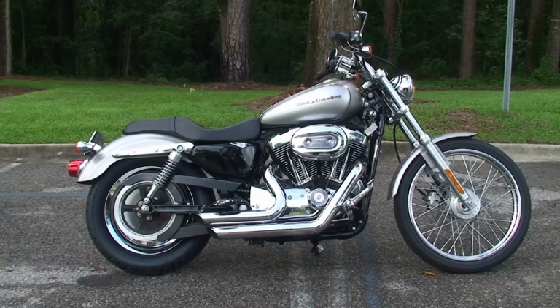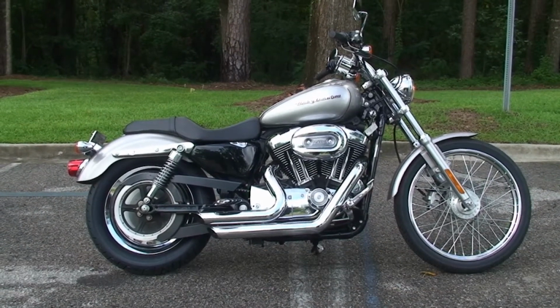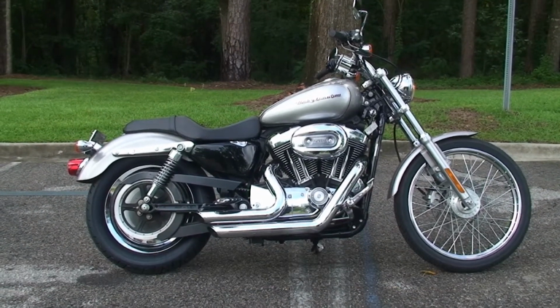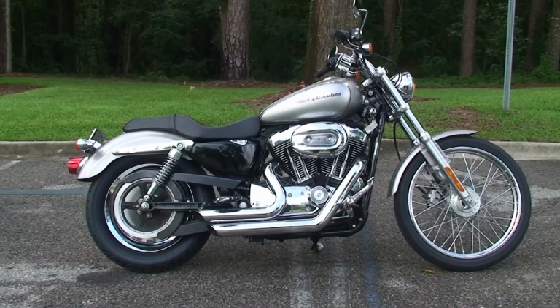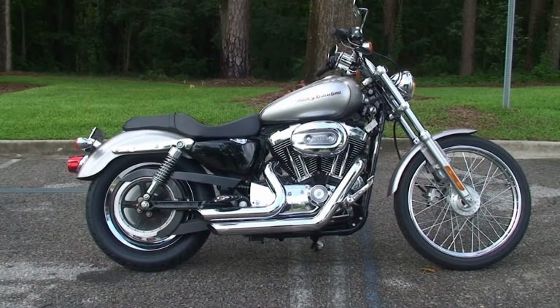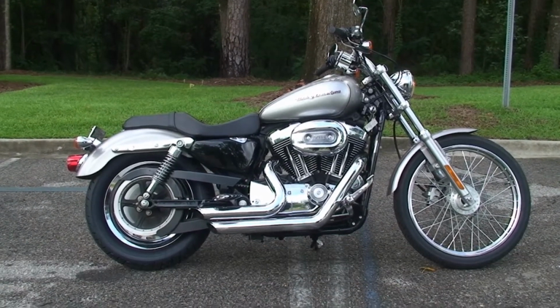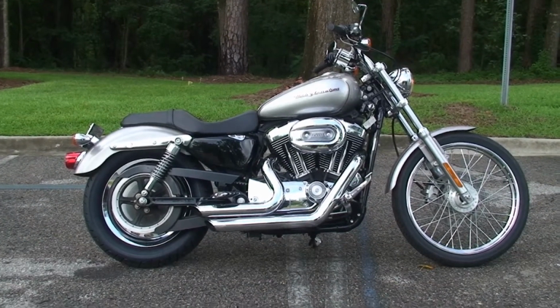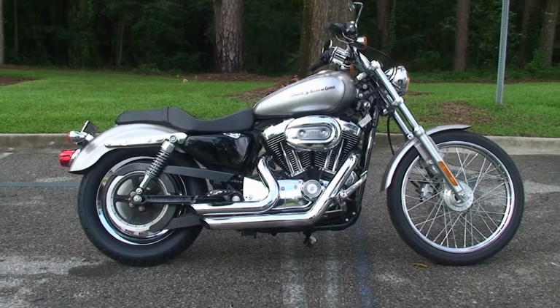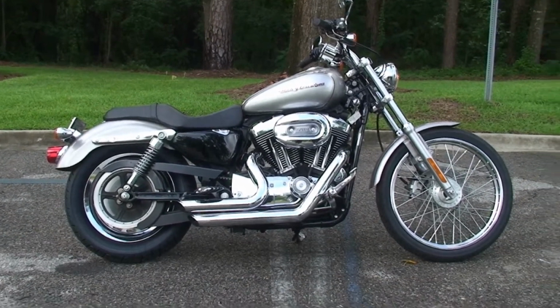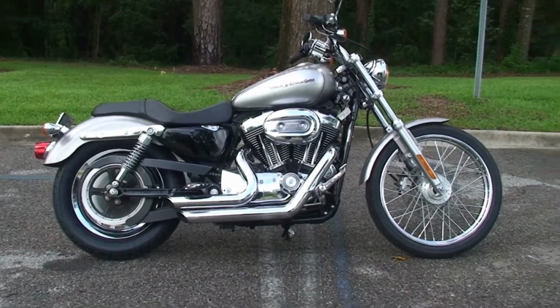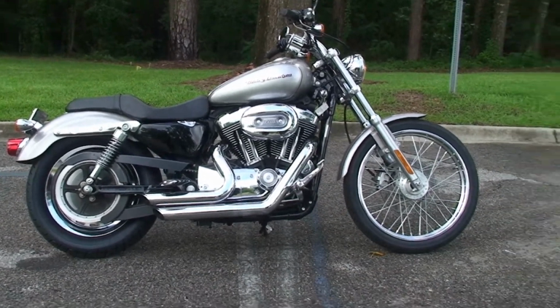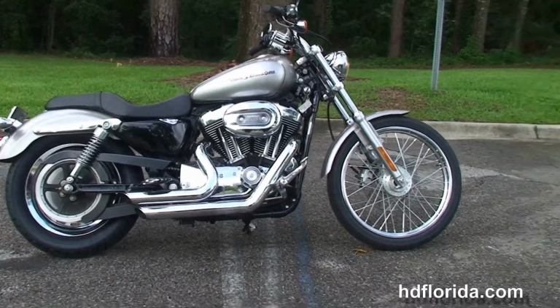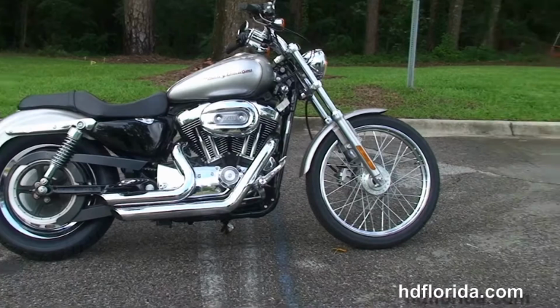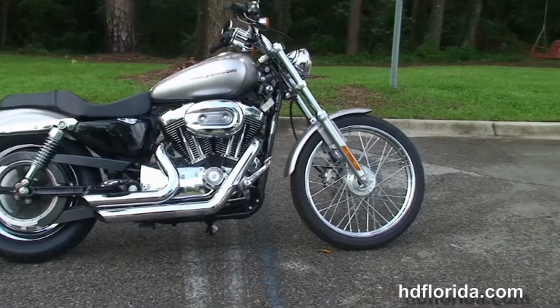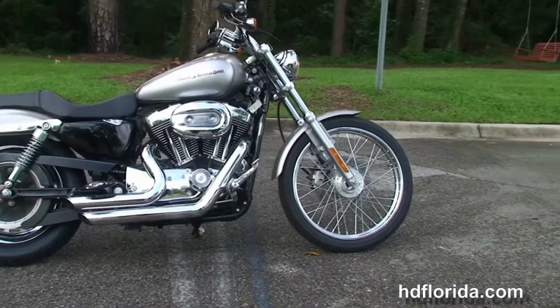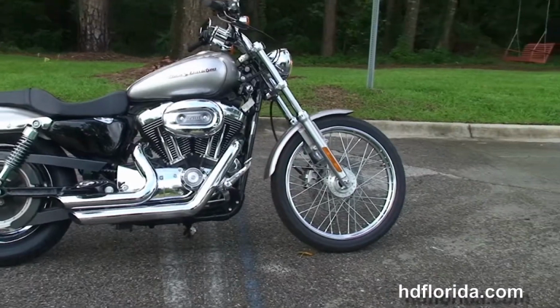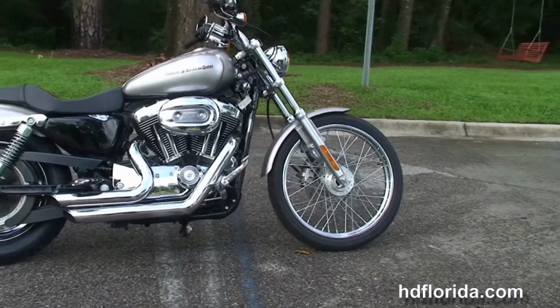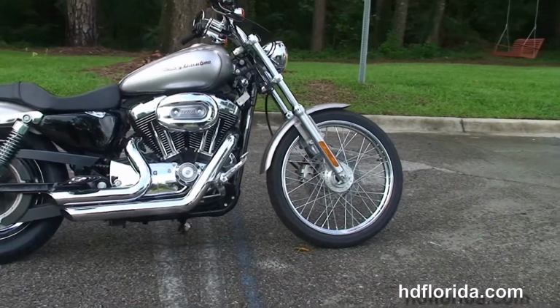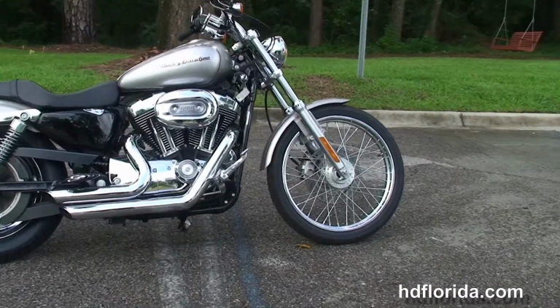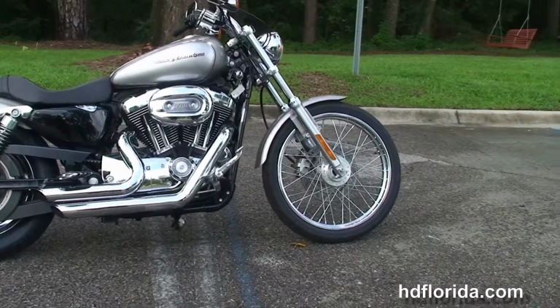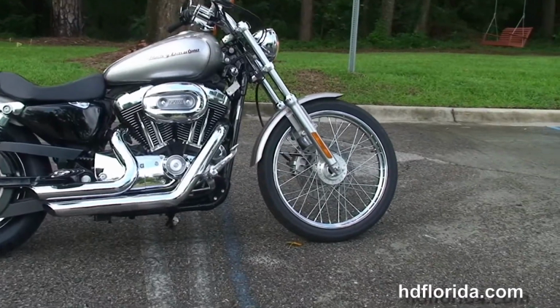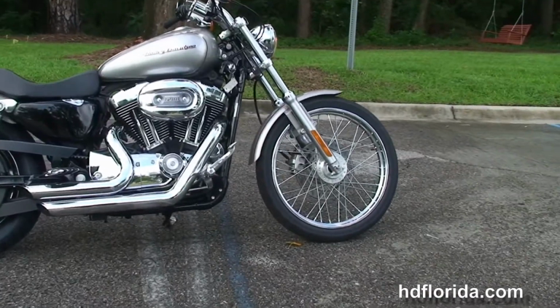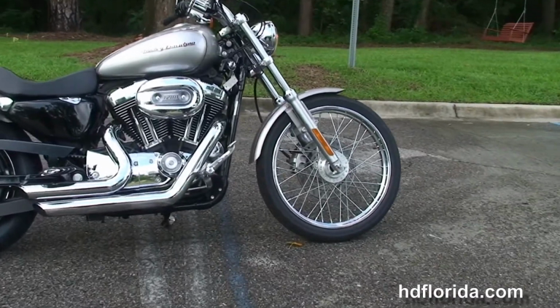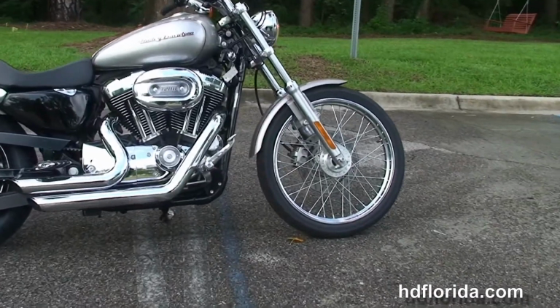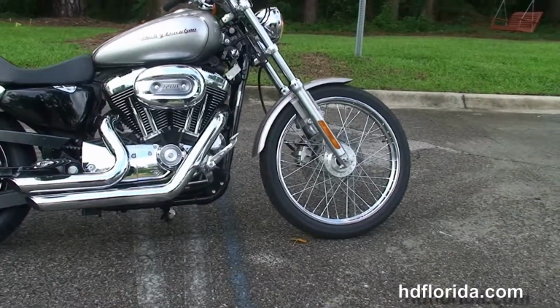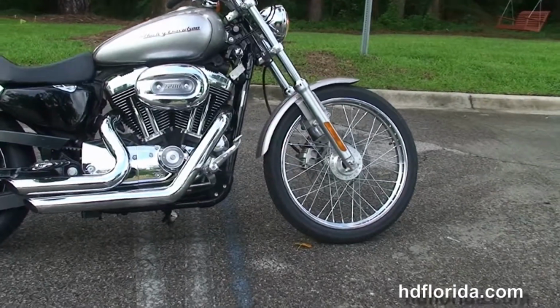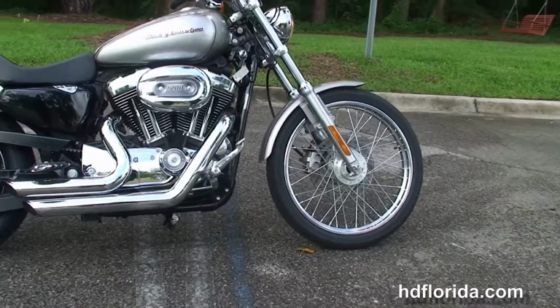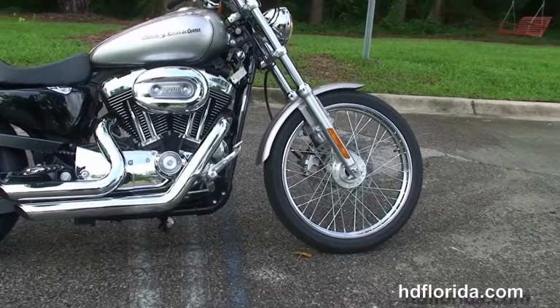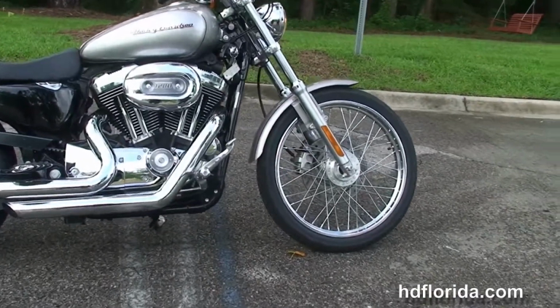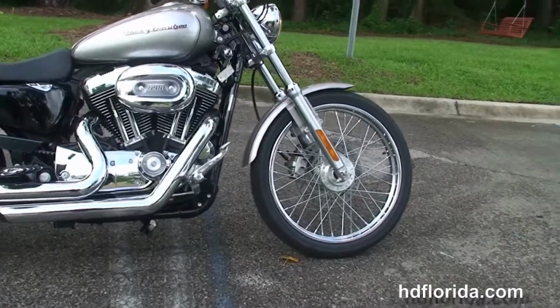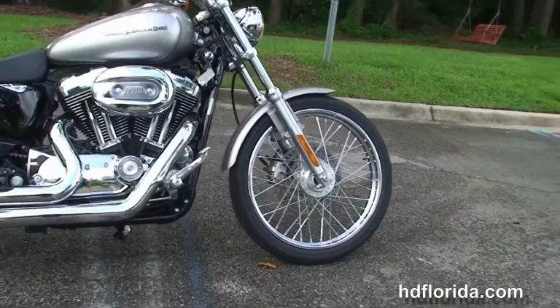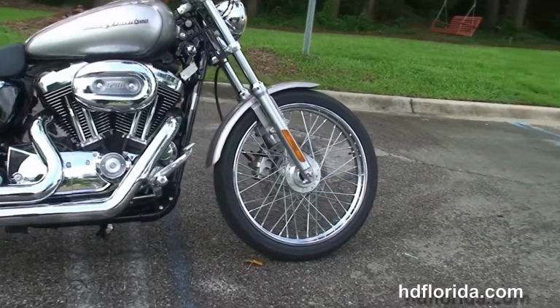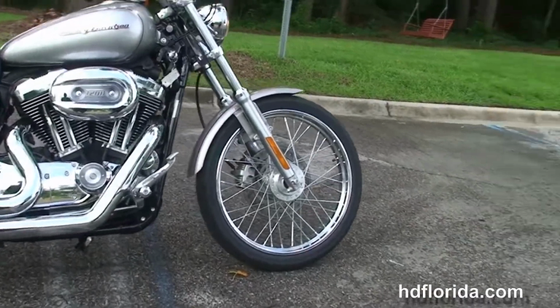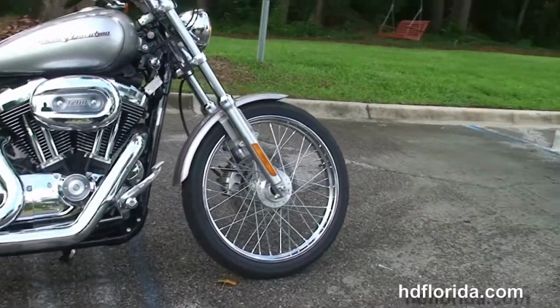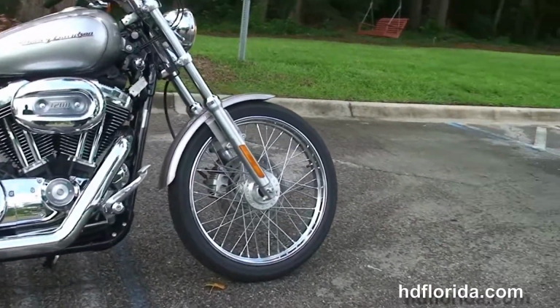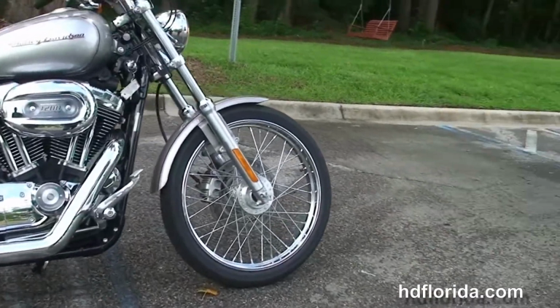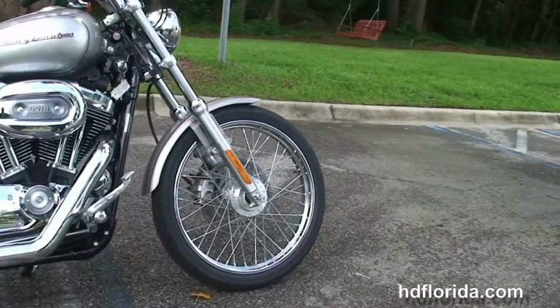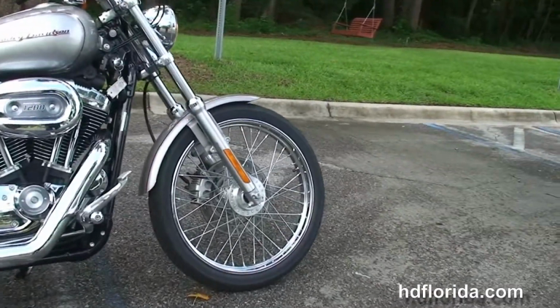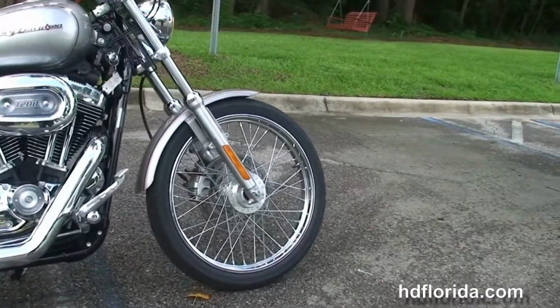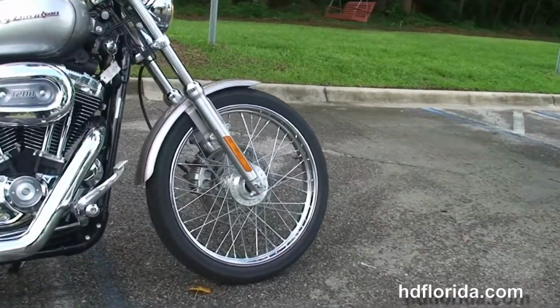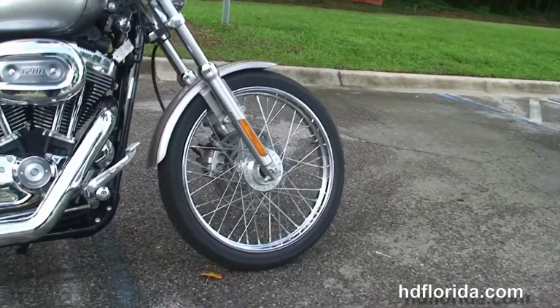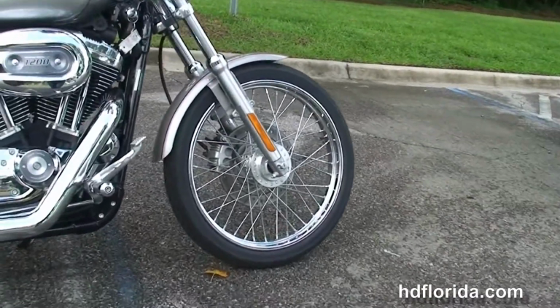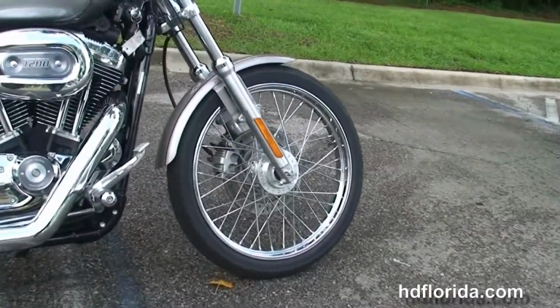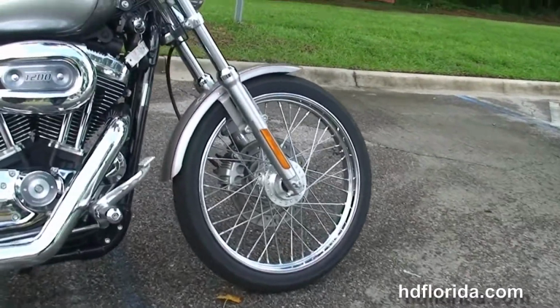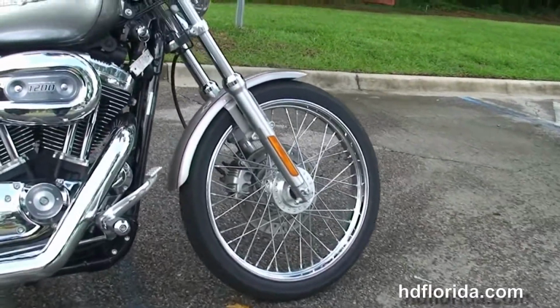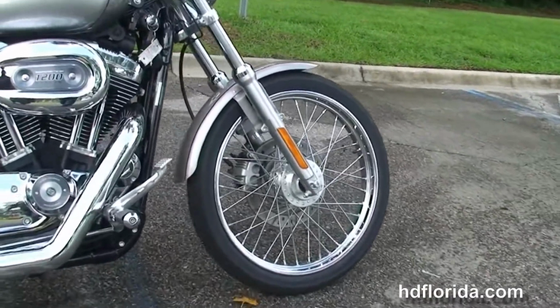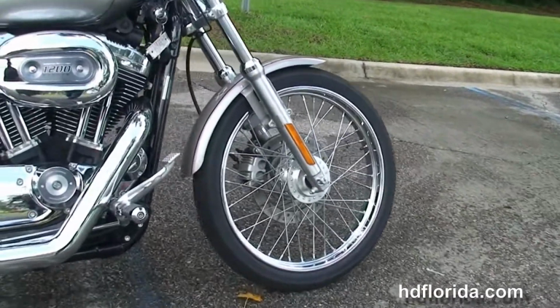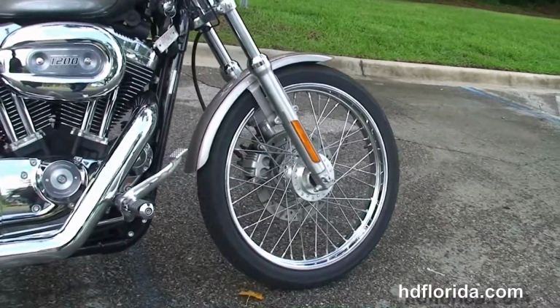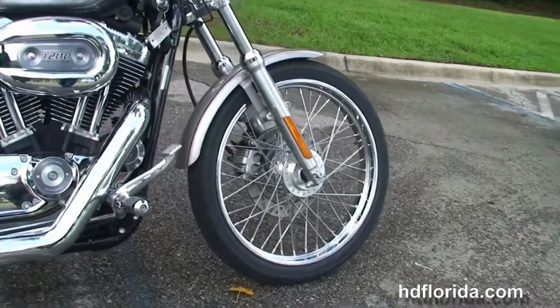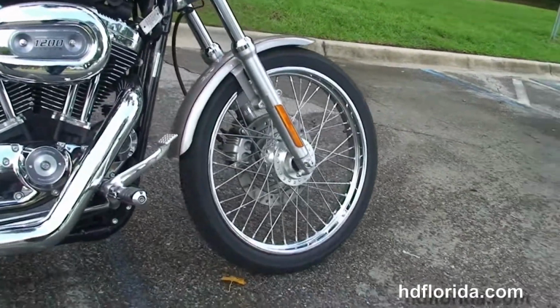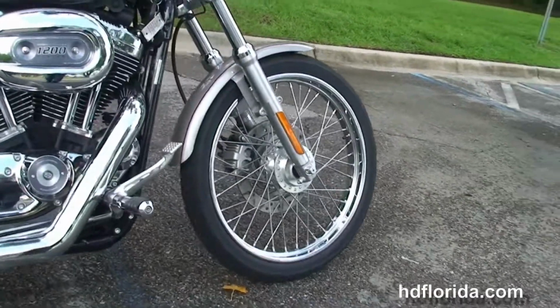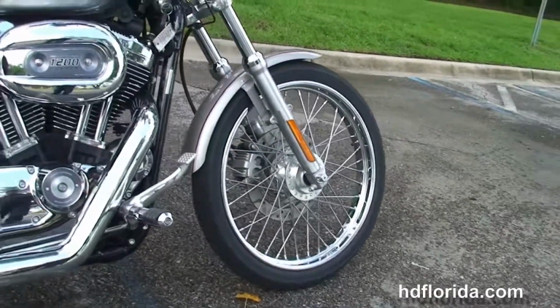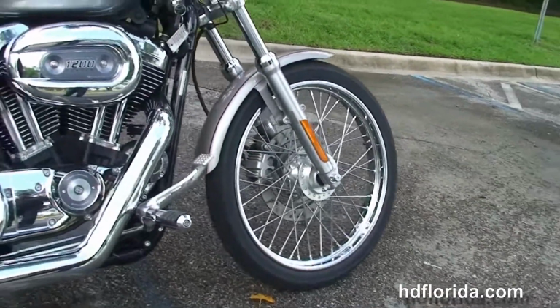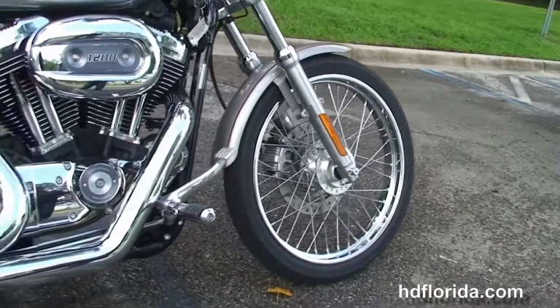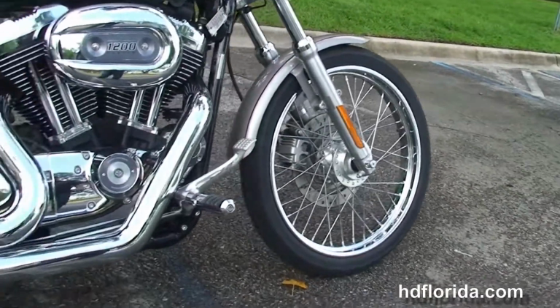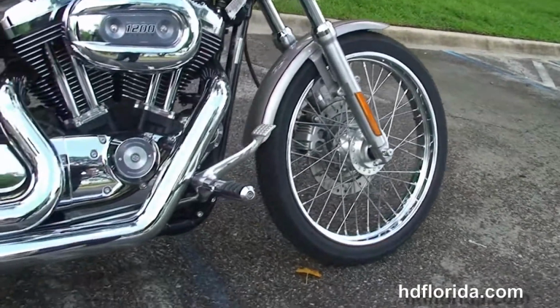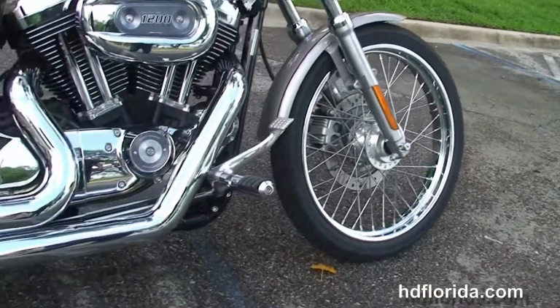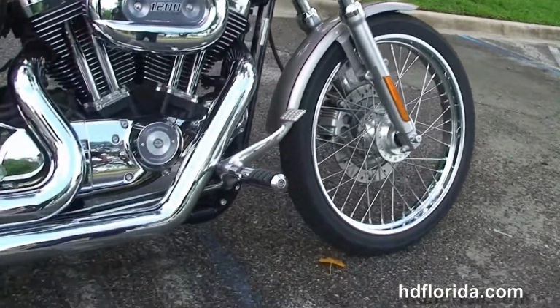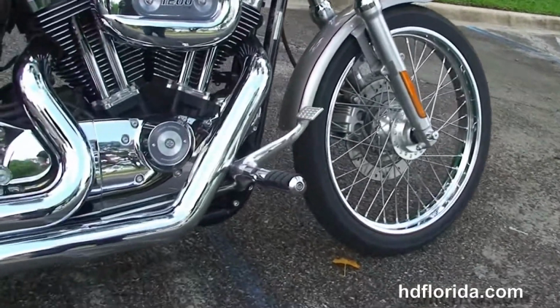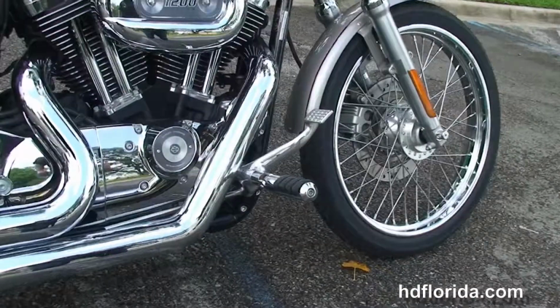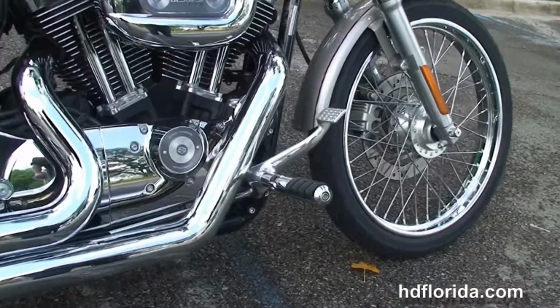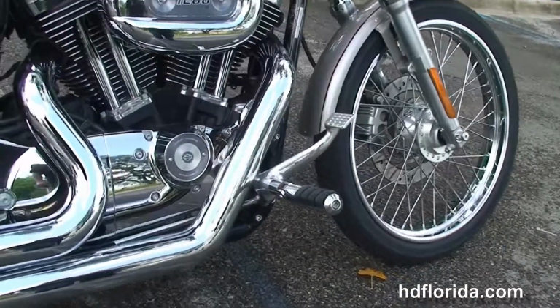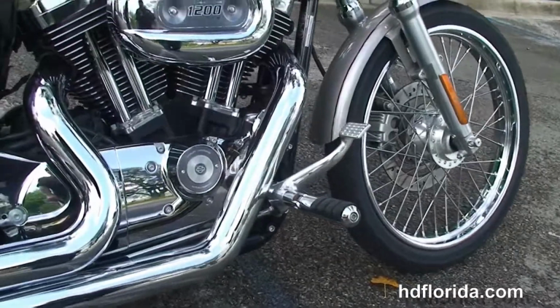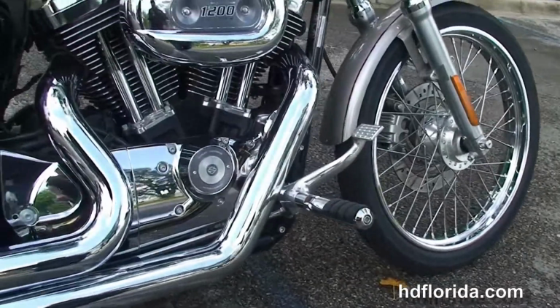This bike starts out front with a 21-inch steel-laced wheel that we've put a brand-new tire on. We head back to the upgraded forward controls,